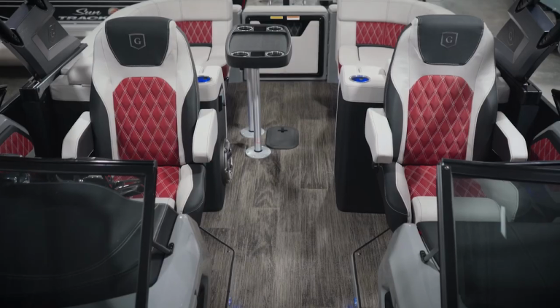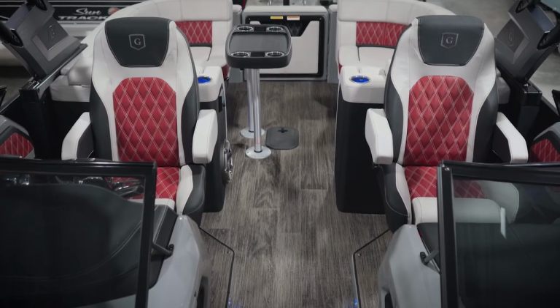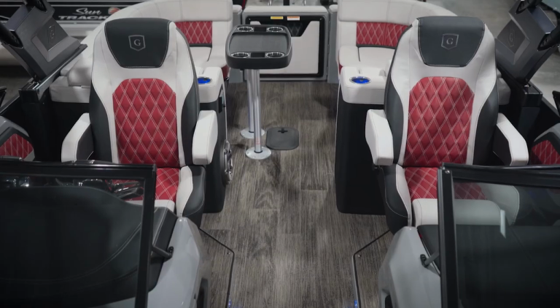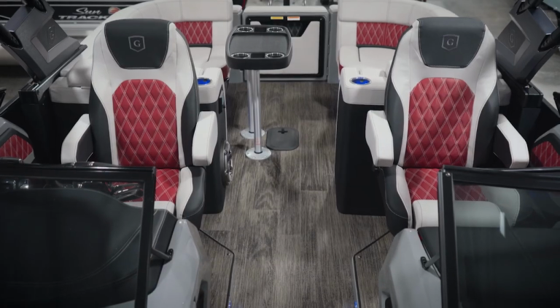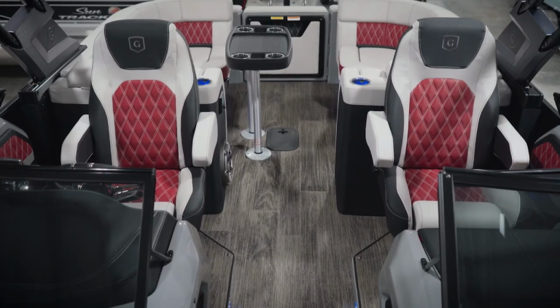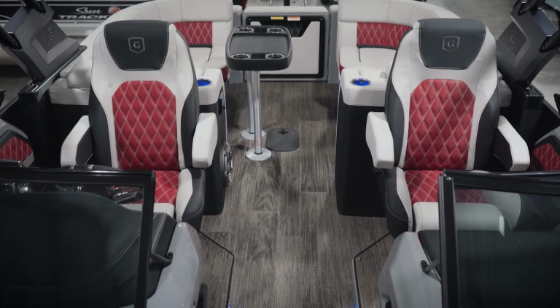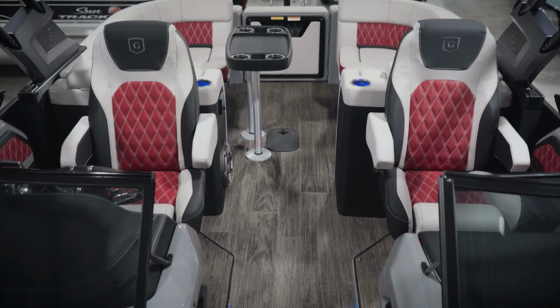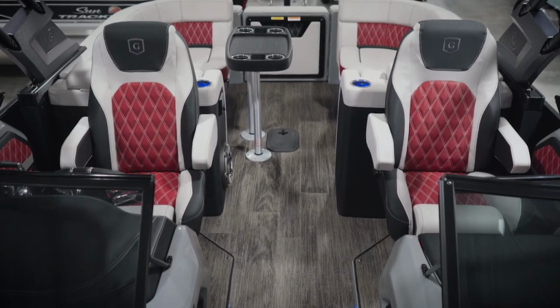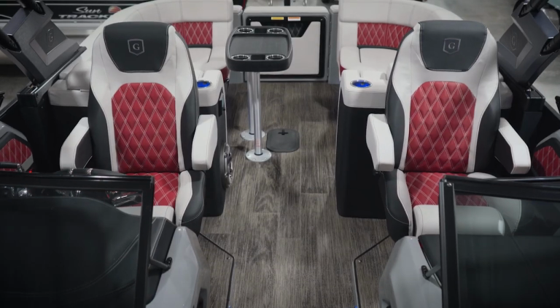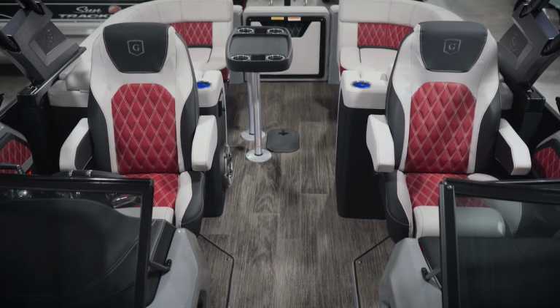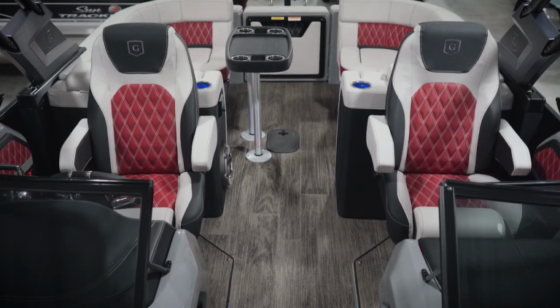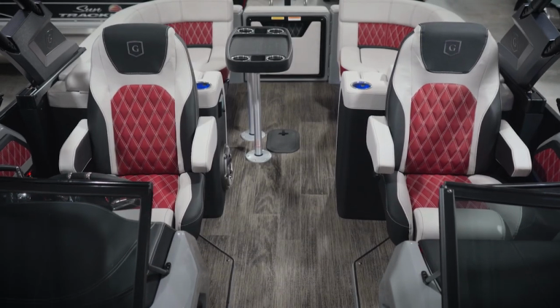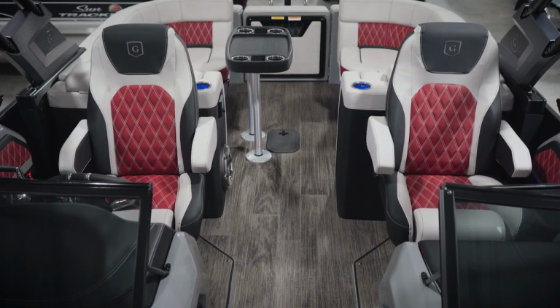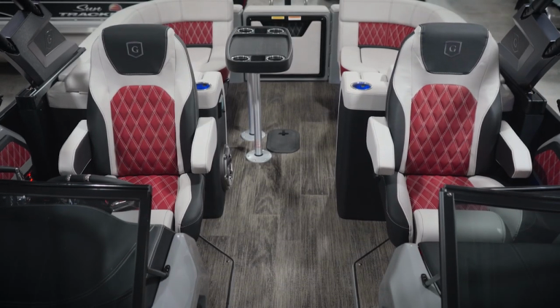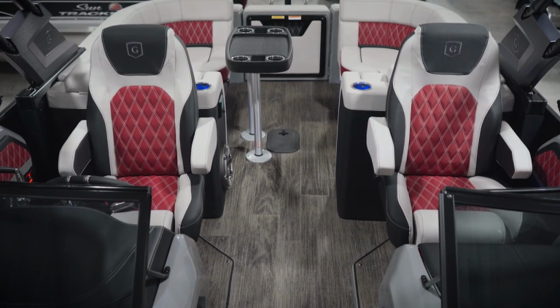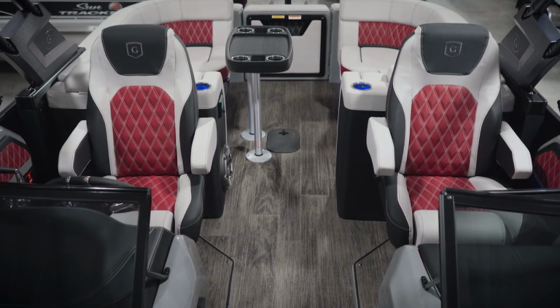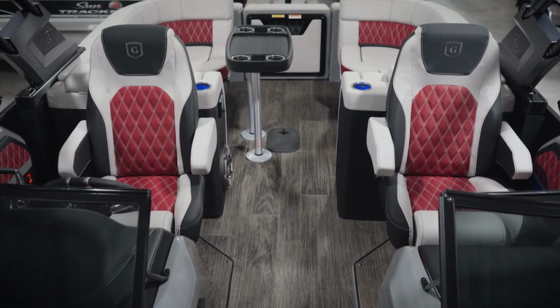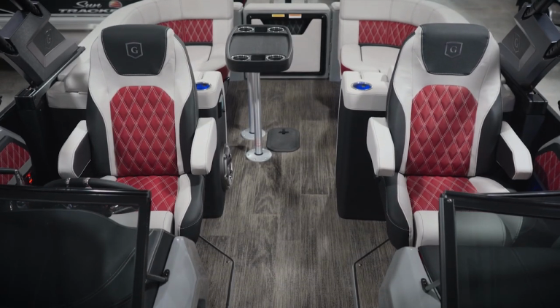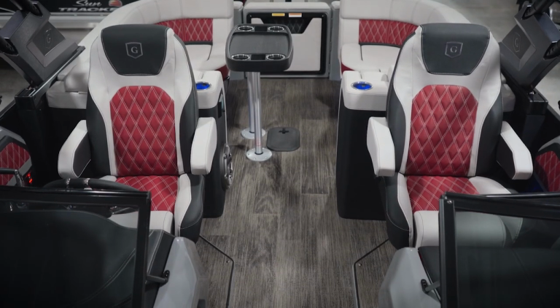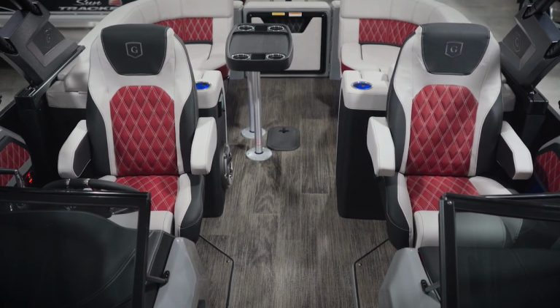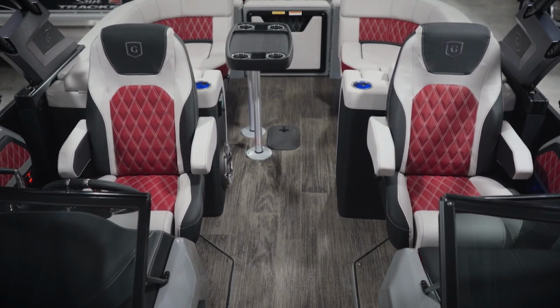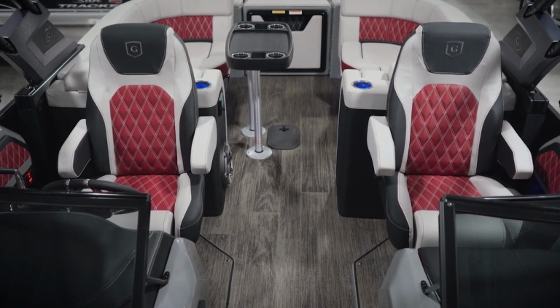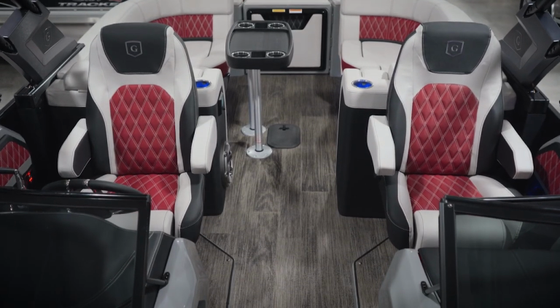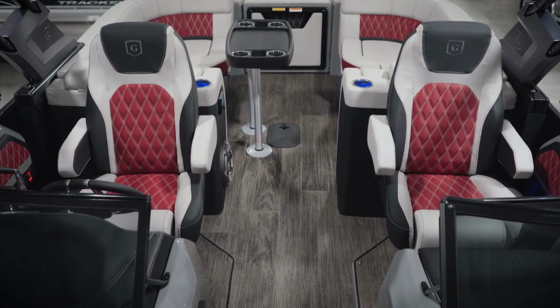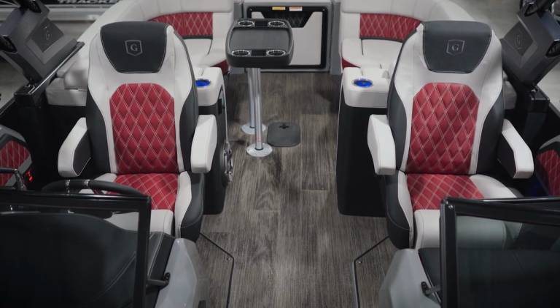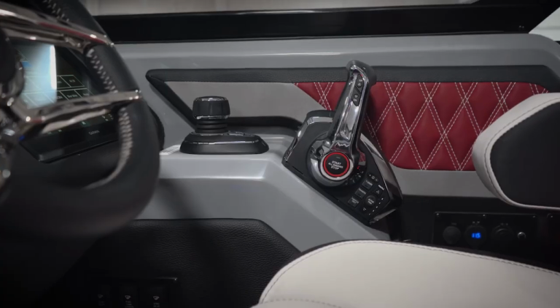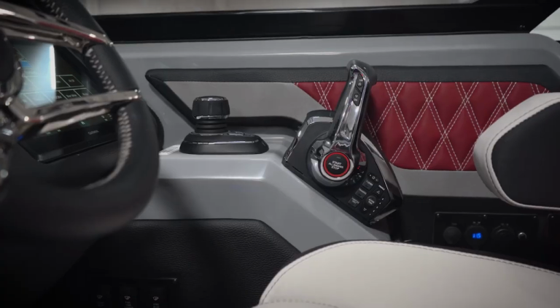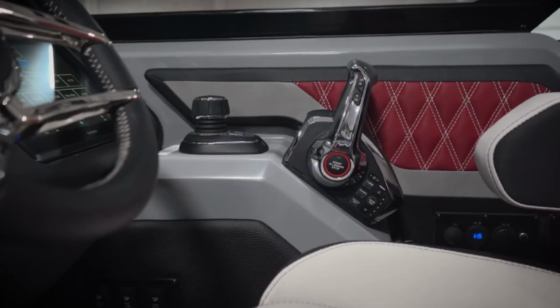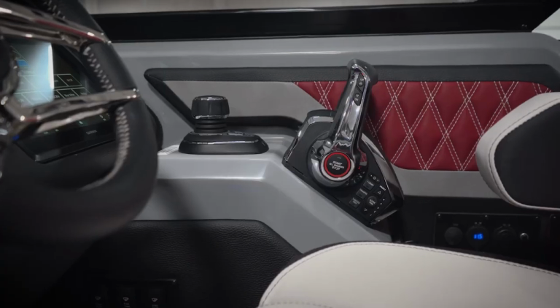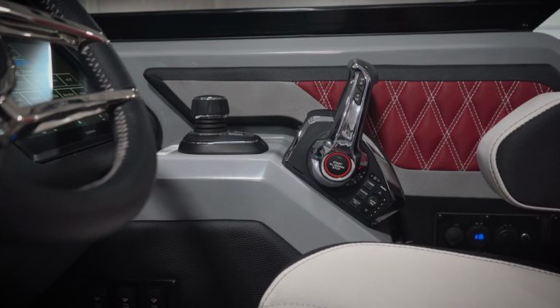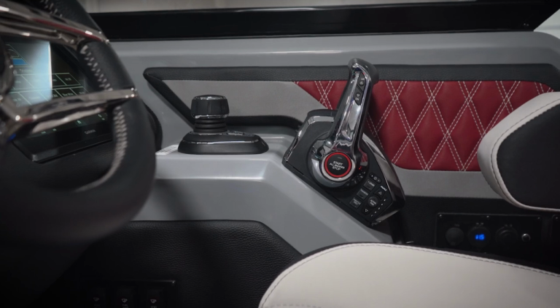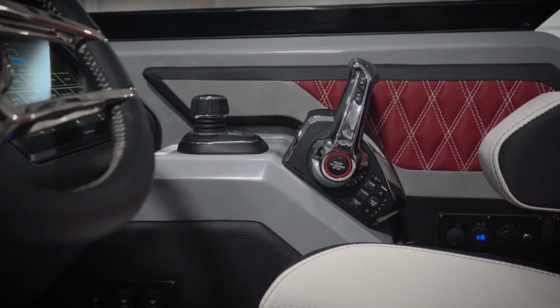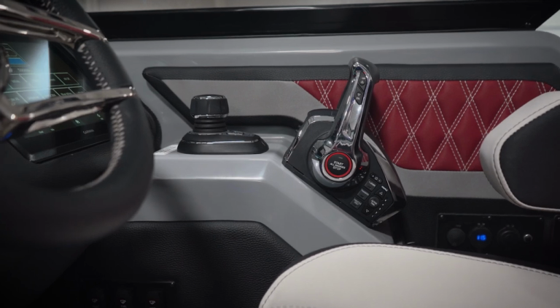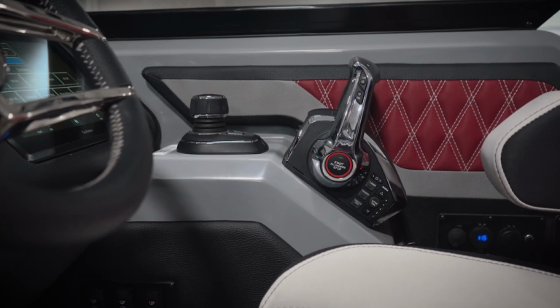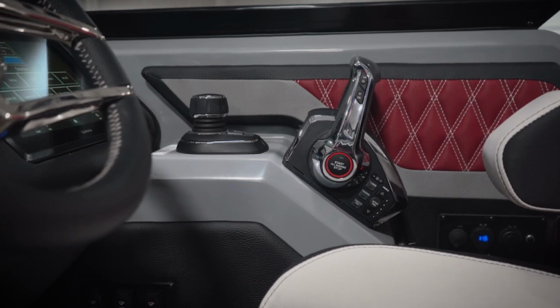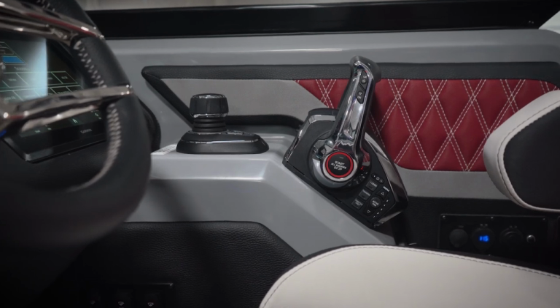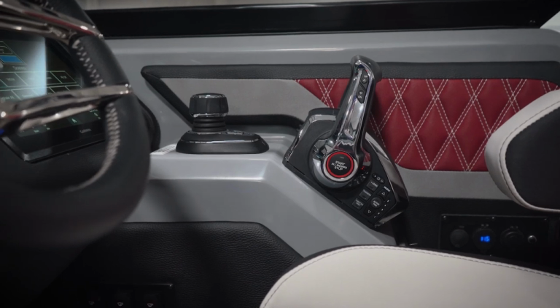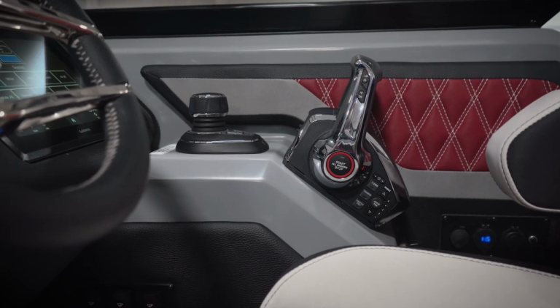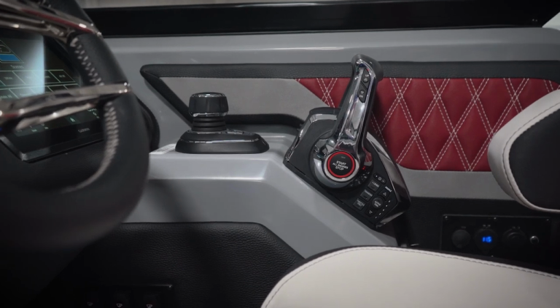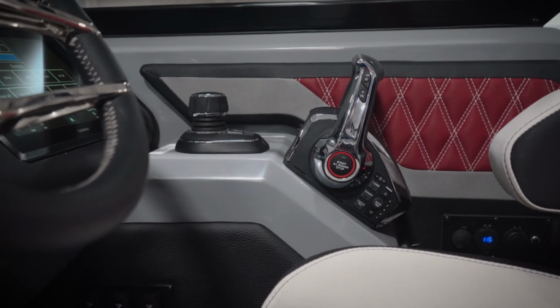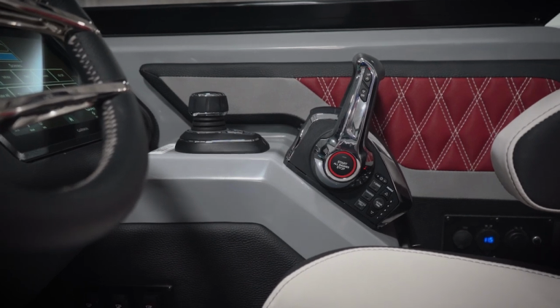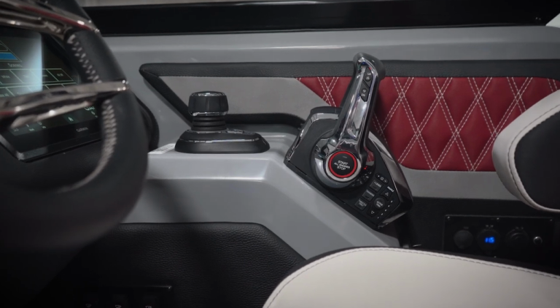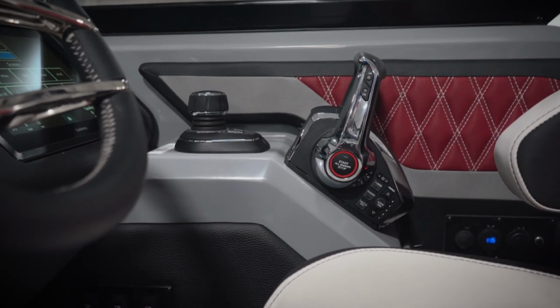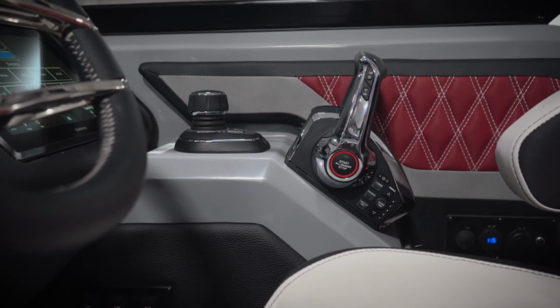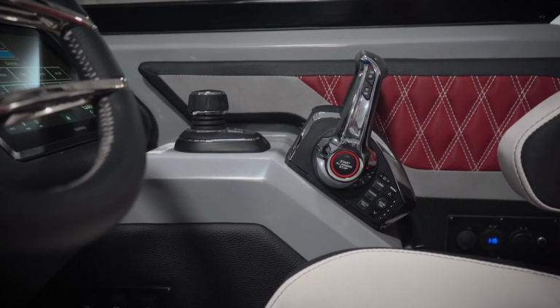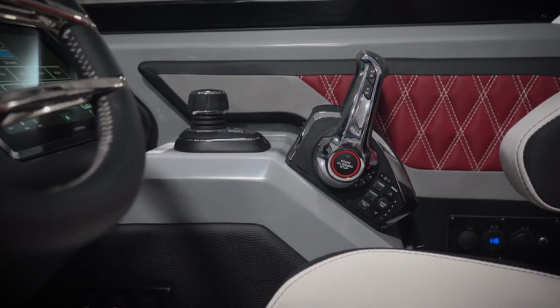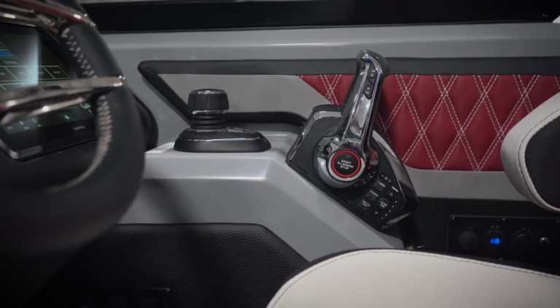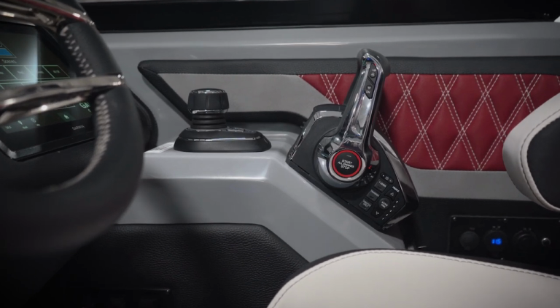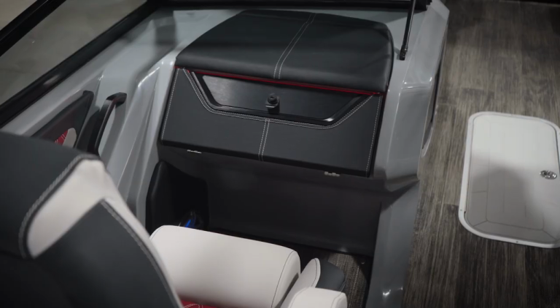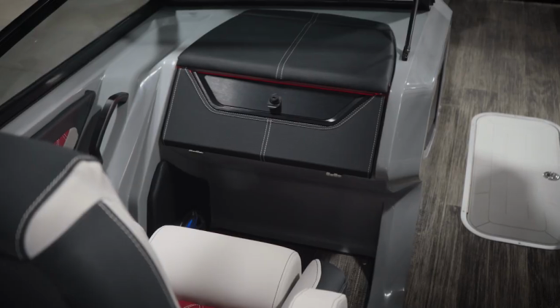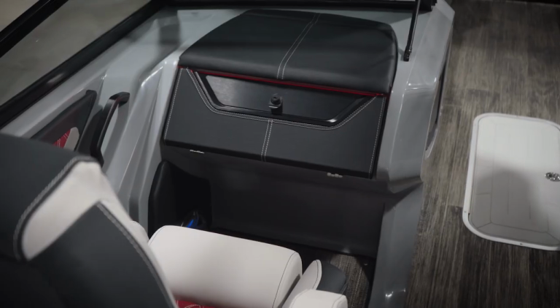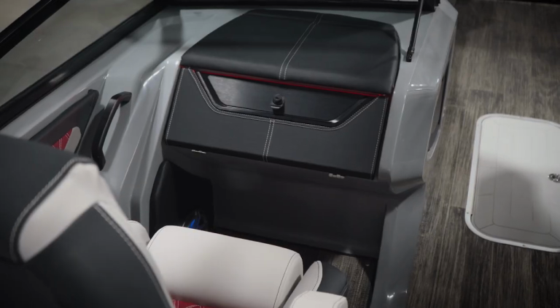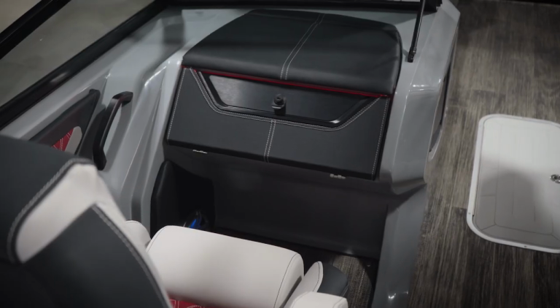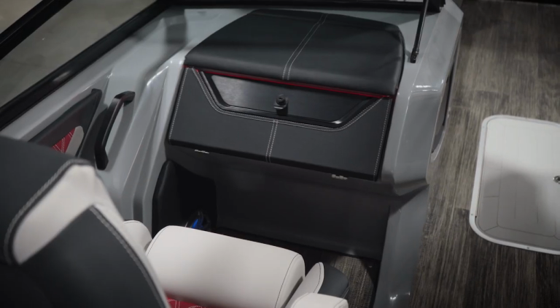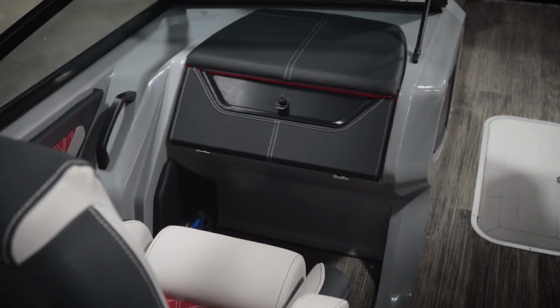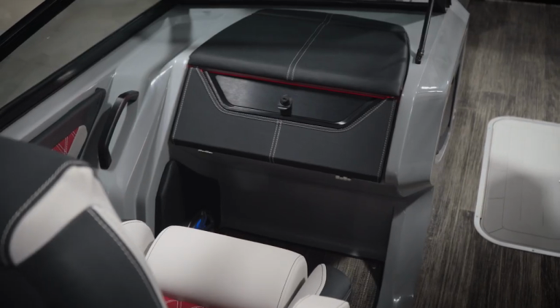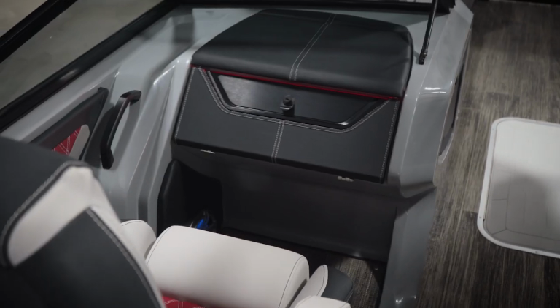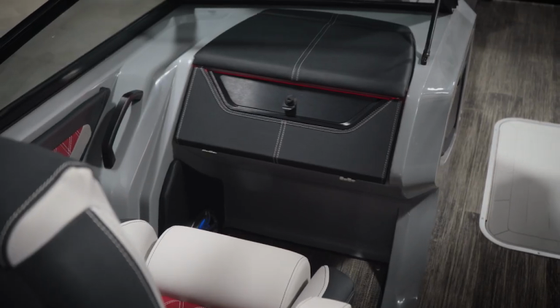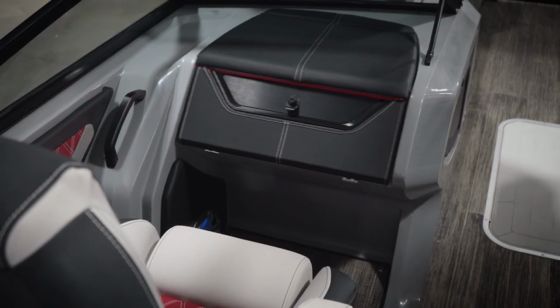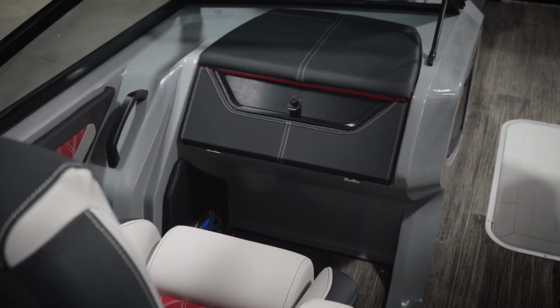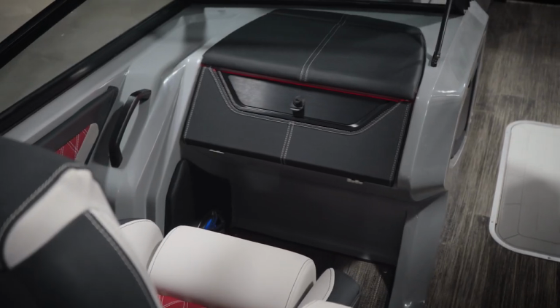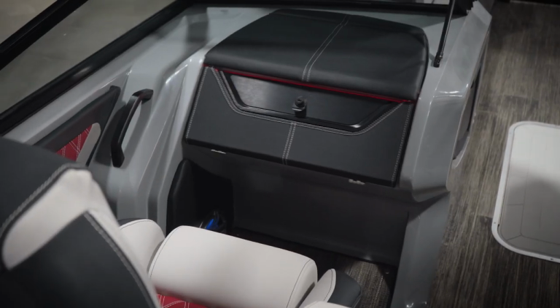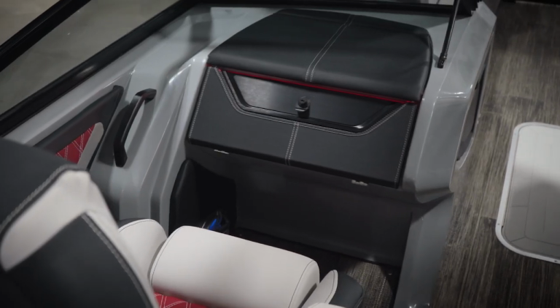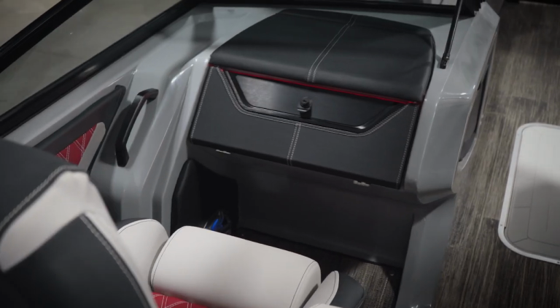Now let's check out the interior of this boat. We like to bring in our Godfreys loaded with options, so not much on this boat is standard.